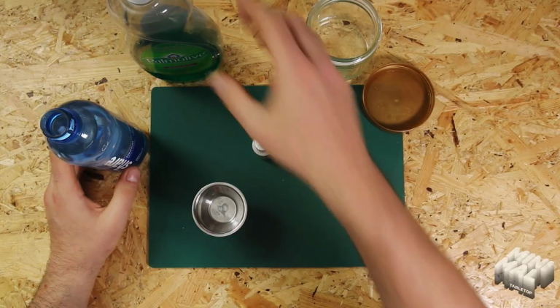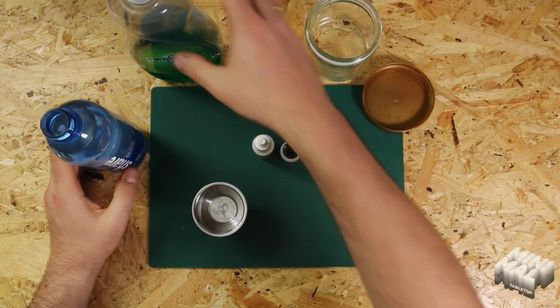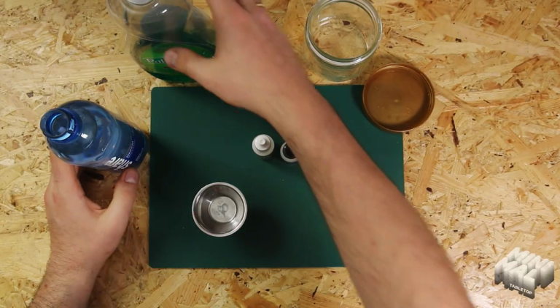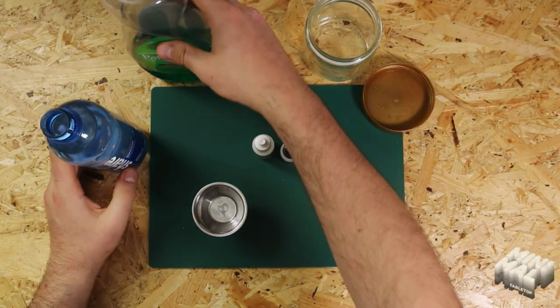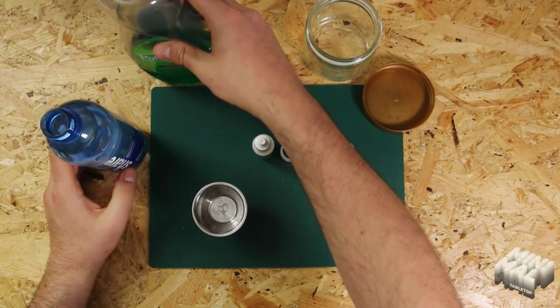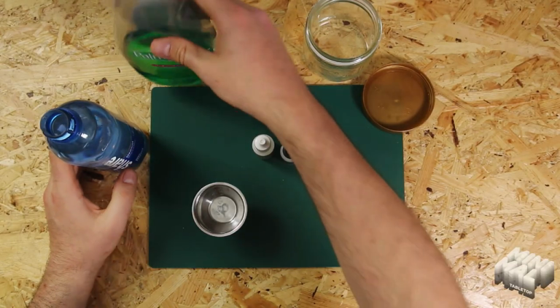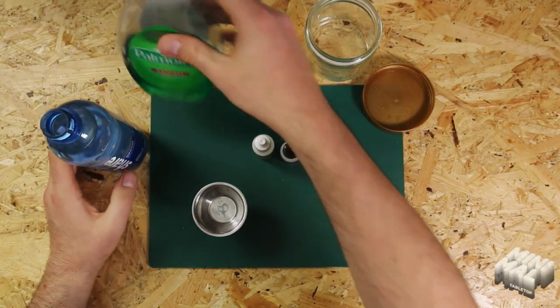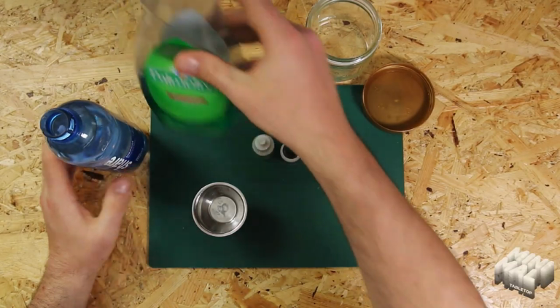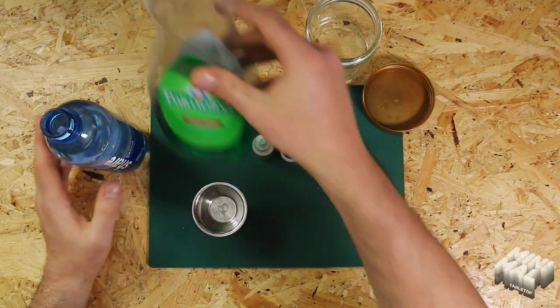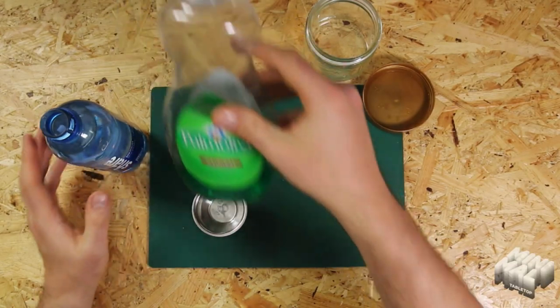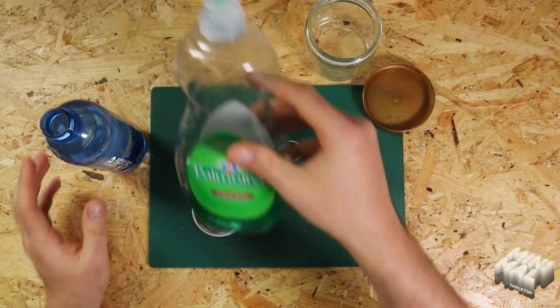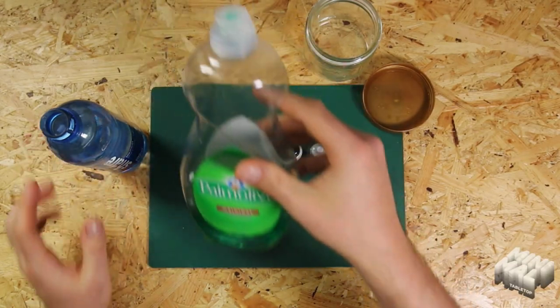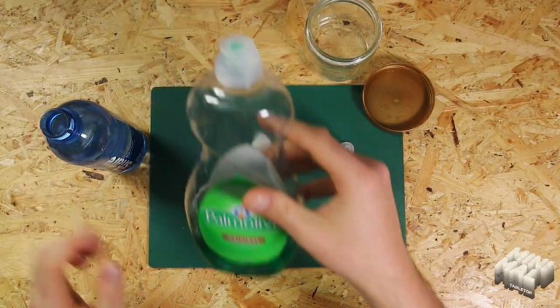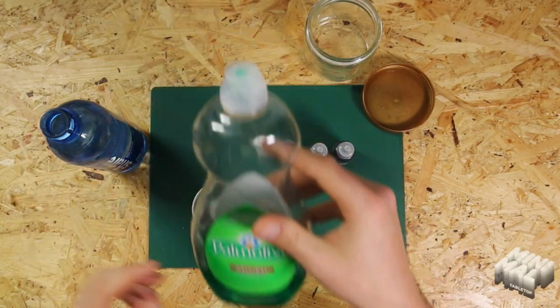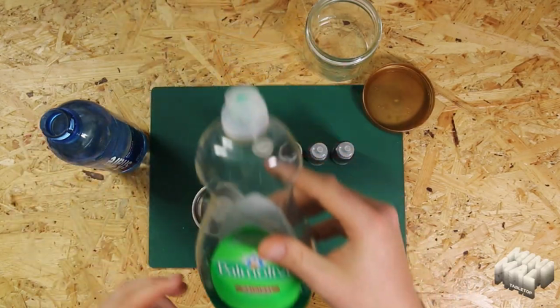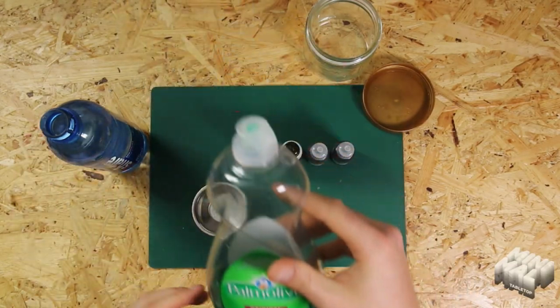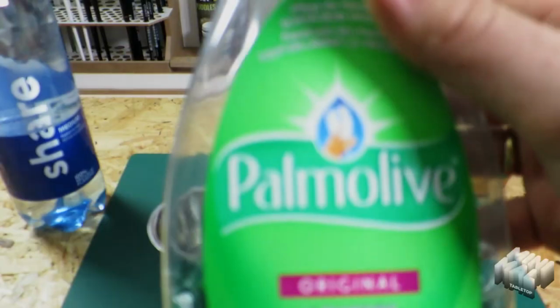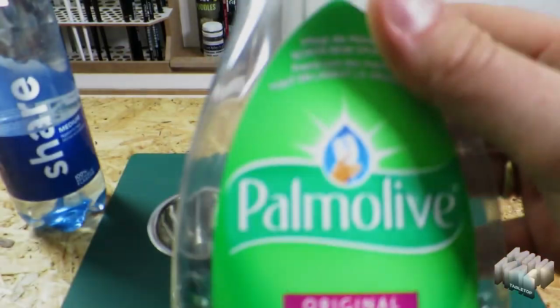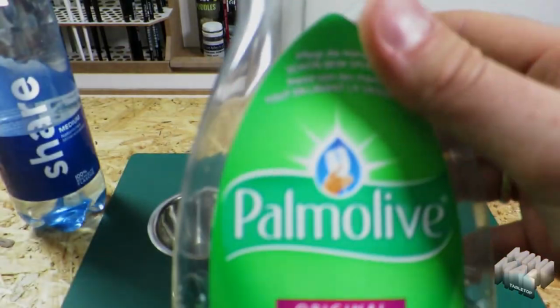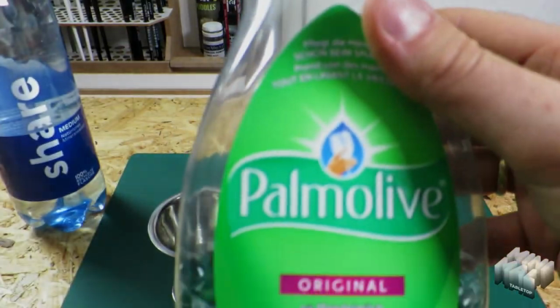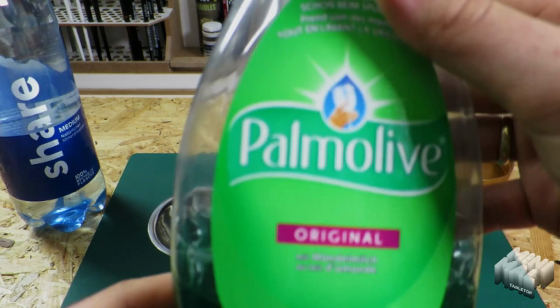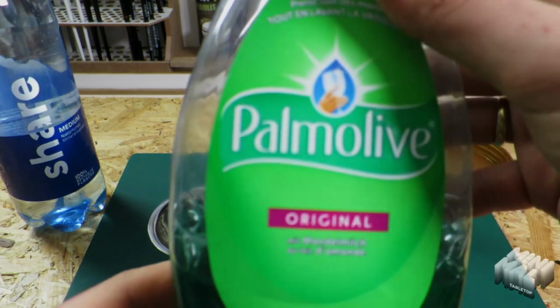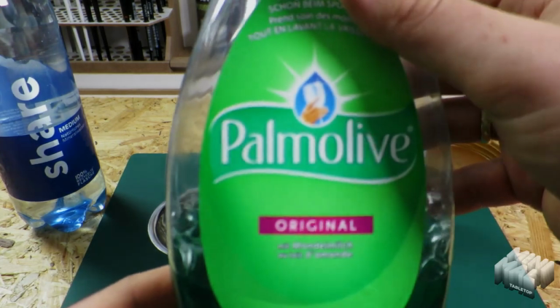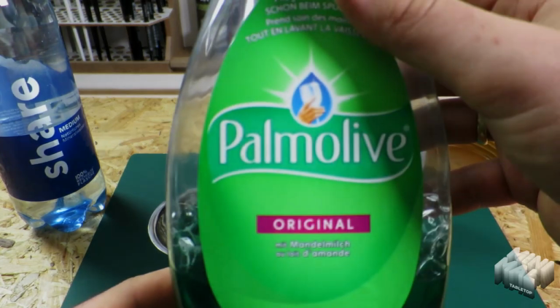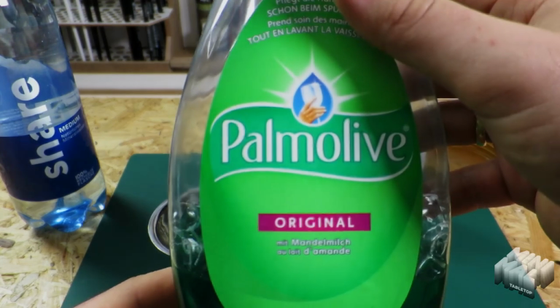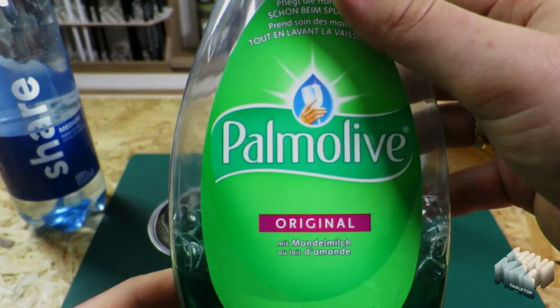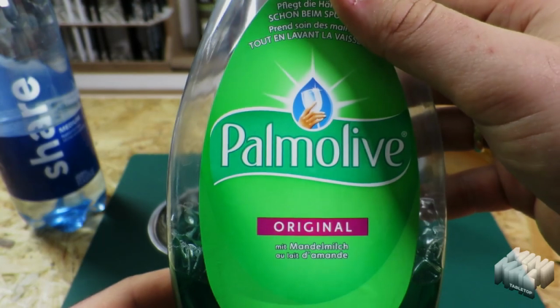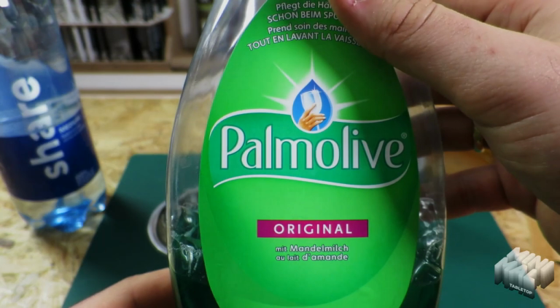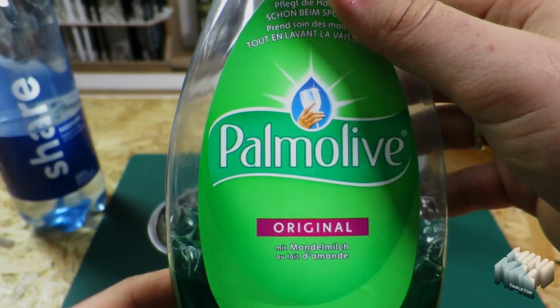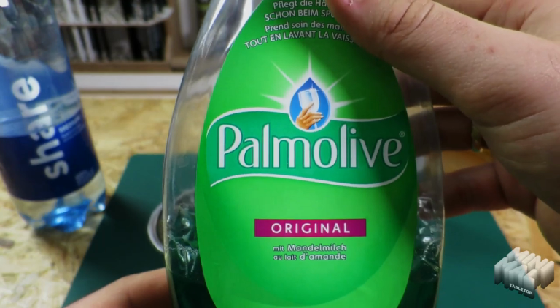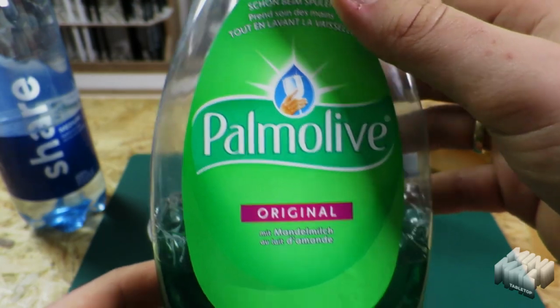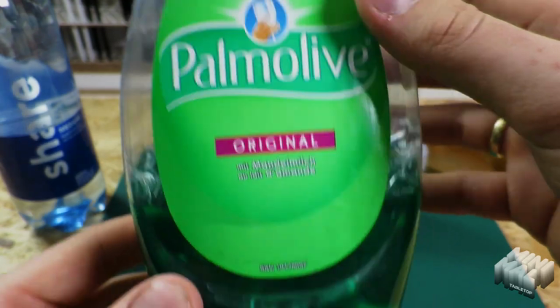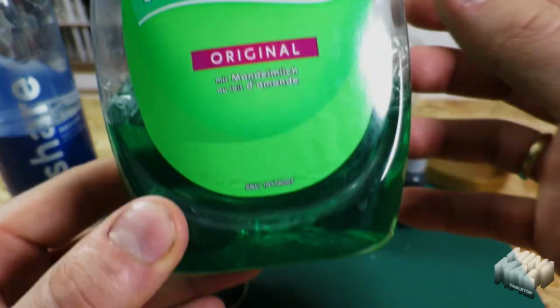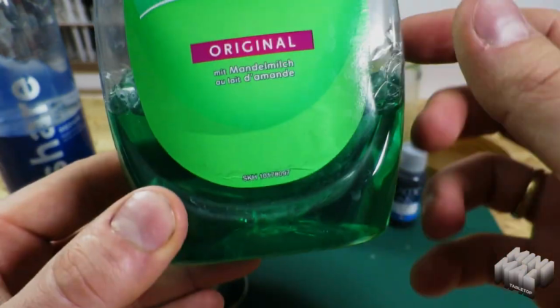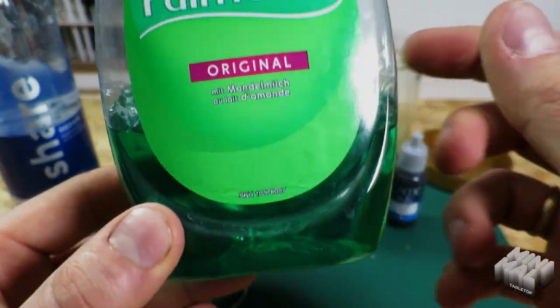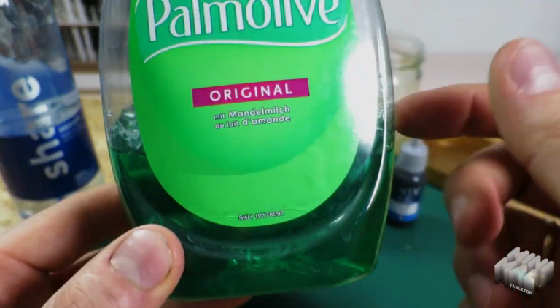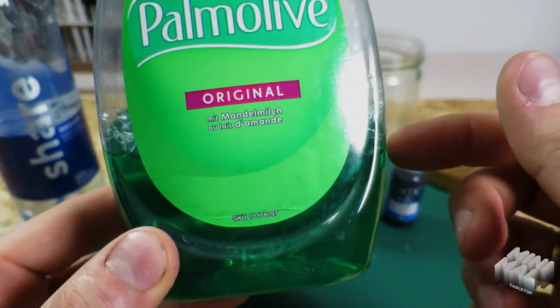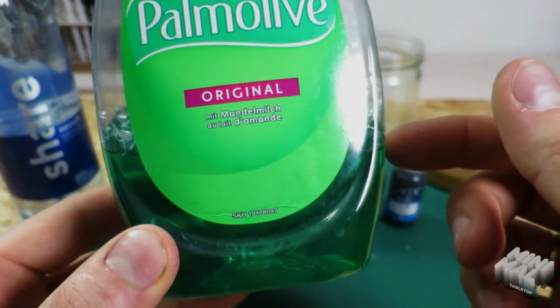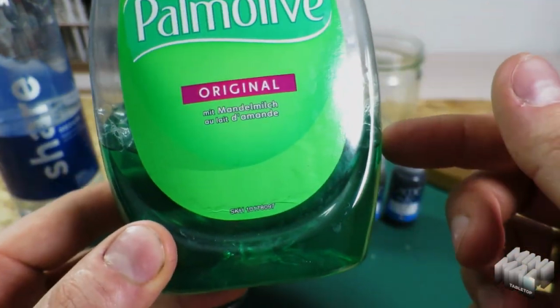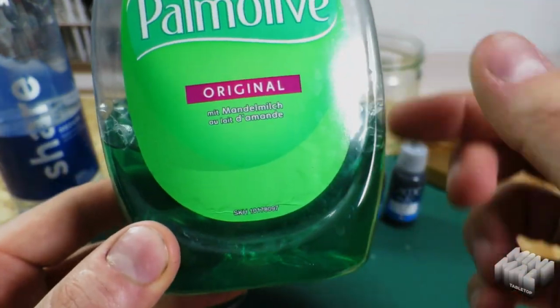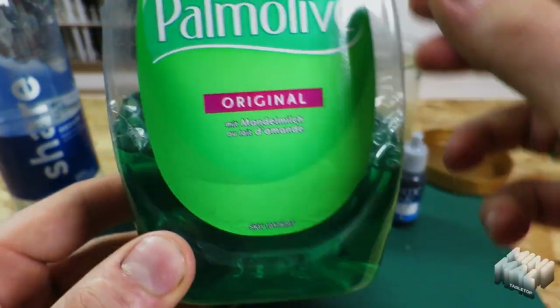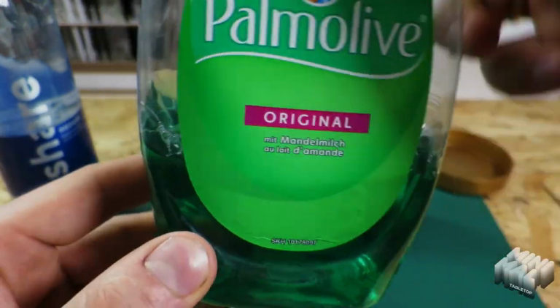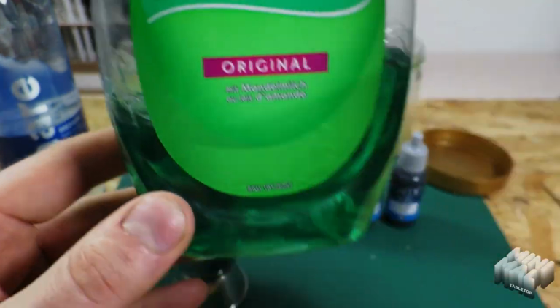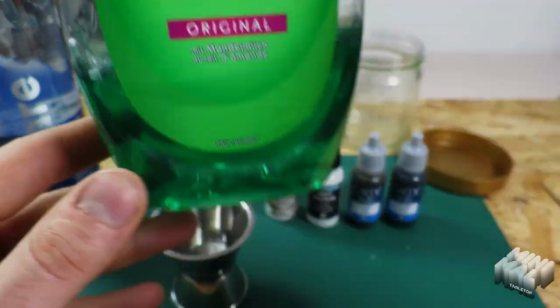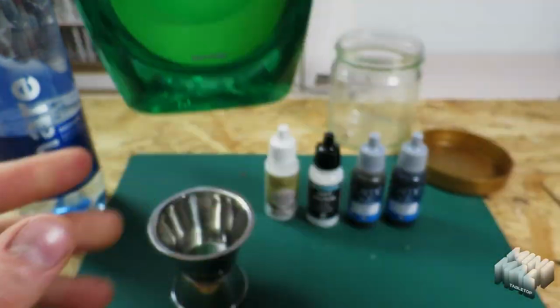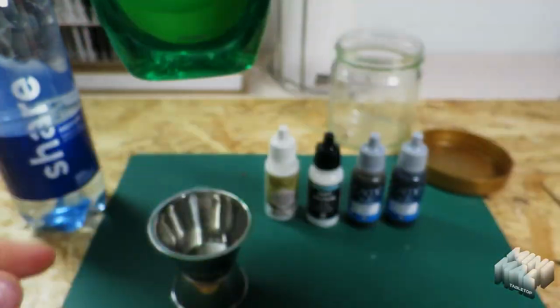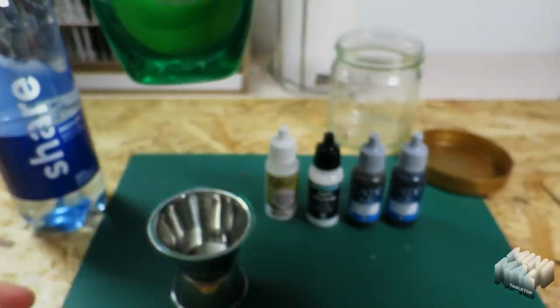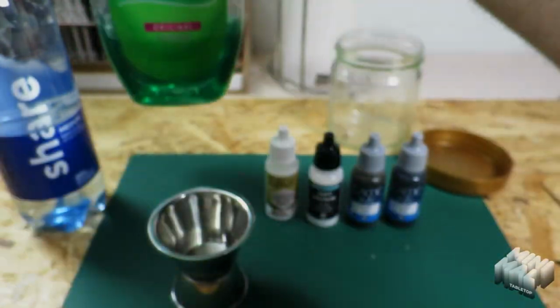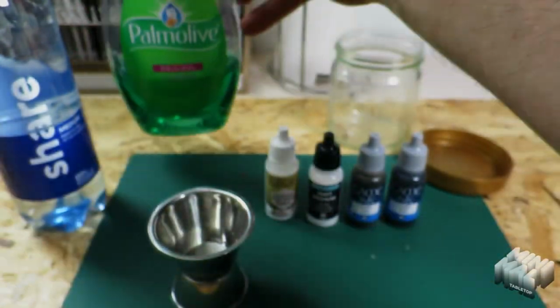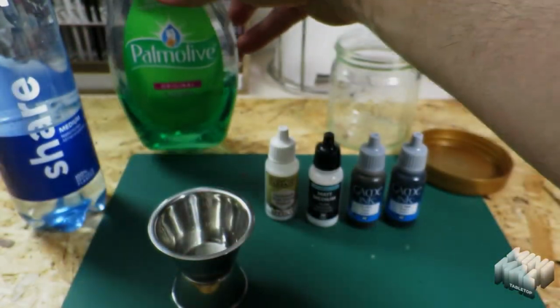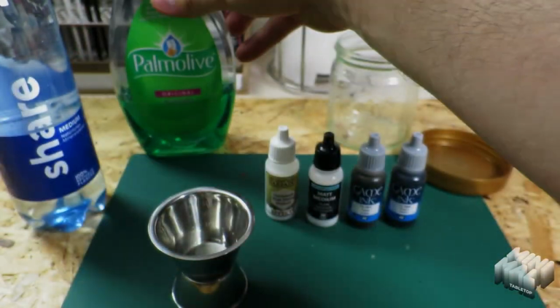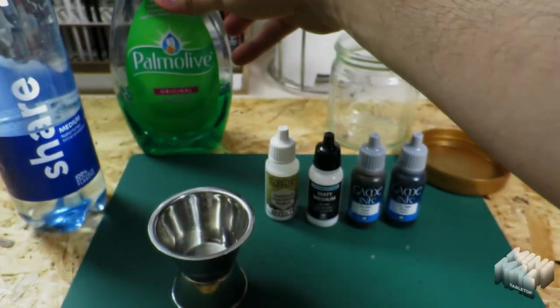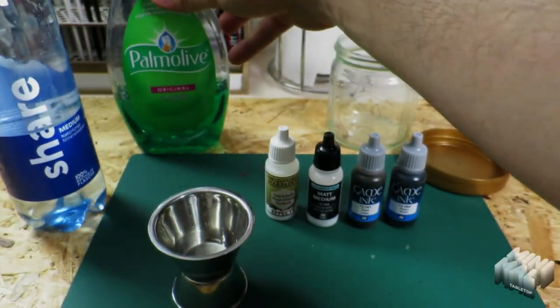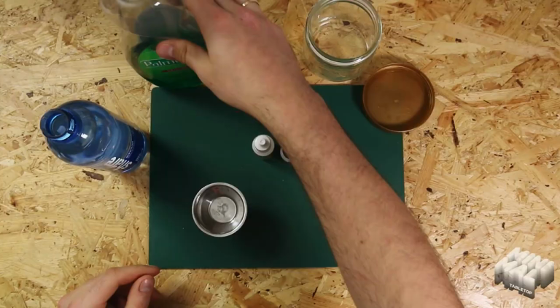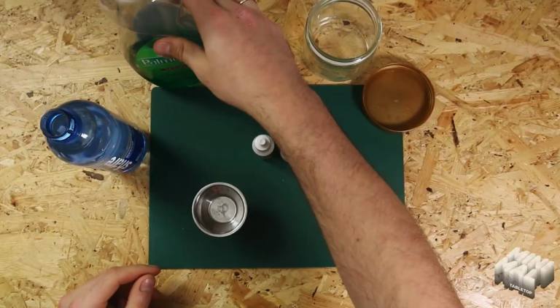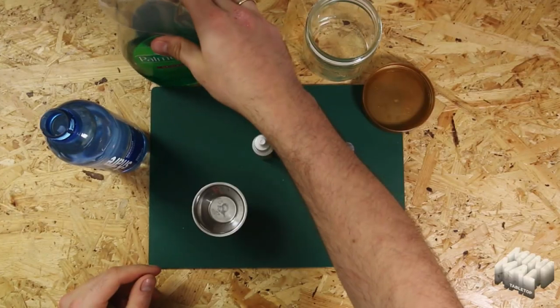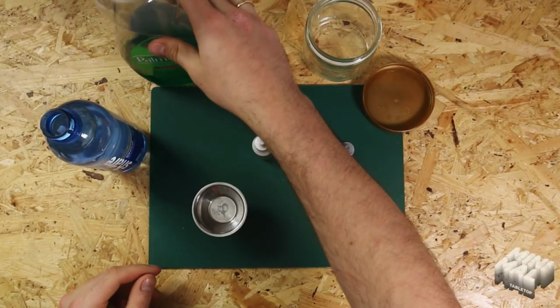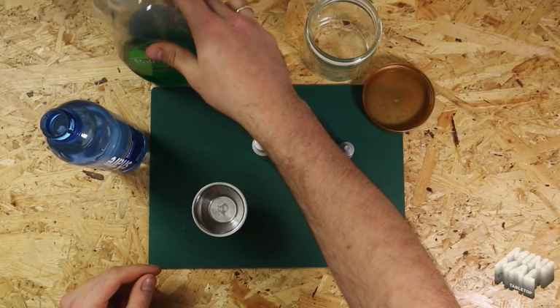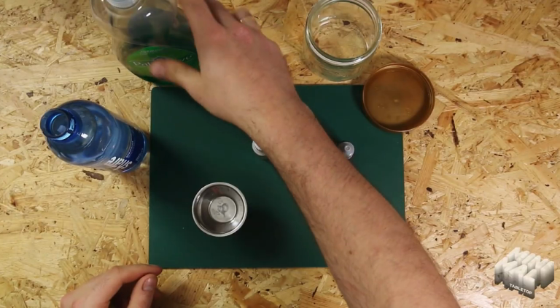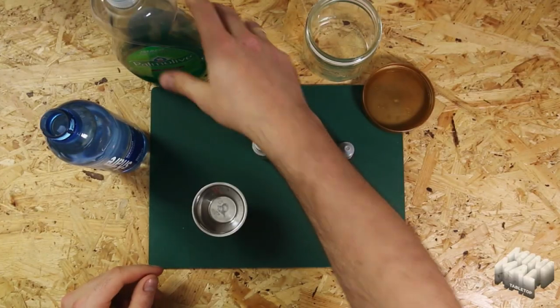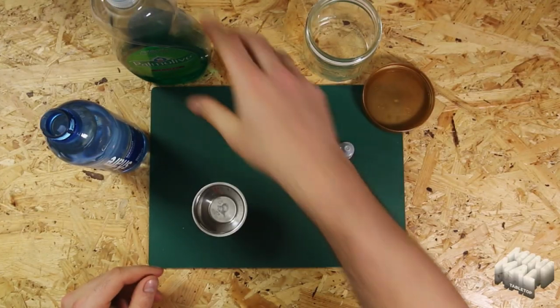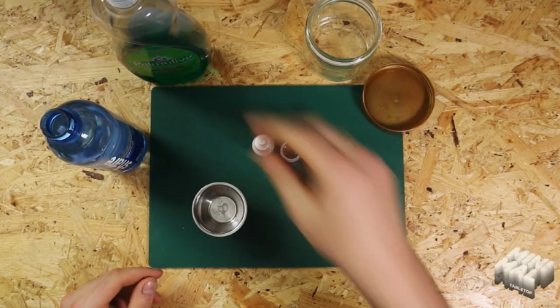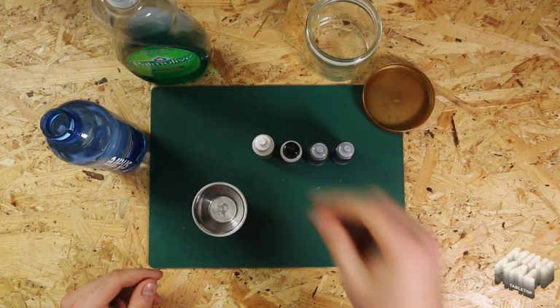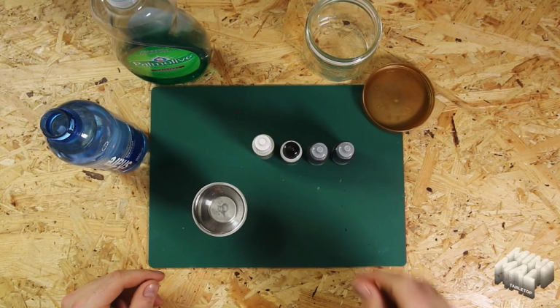And last but not least, a drop or two of dish soap, which helps to break up the surface tension of the water and keeps the wash smooth.